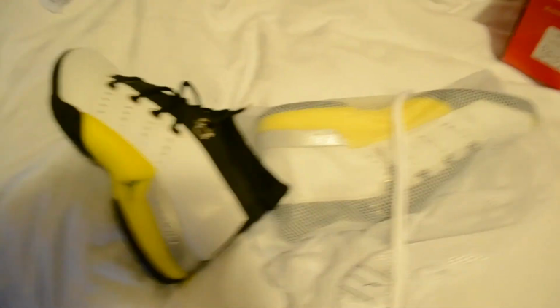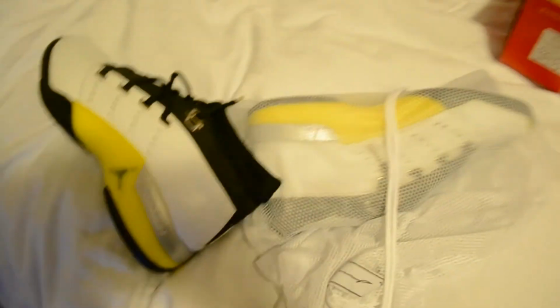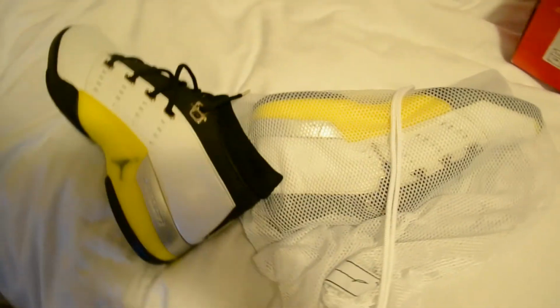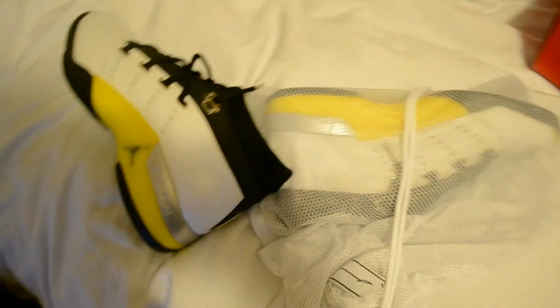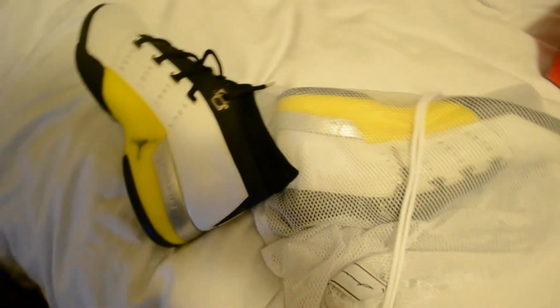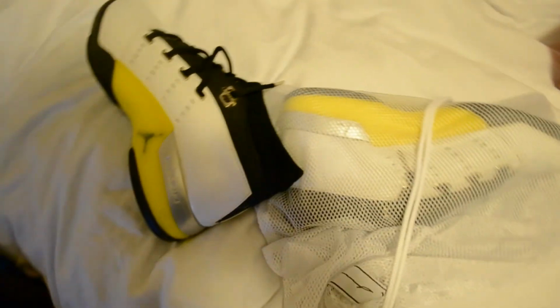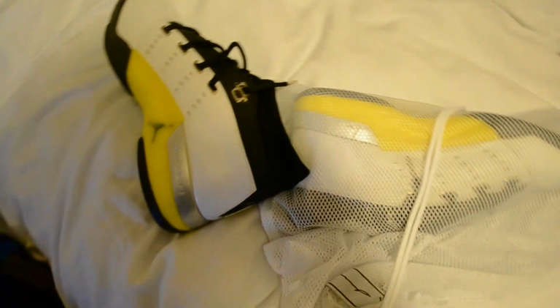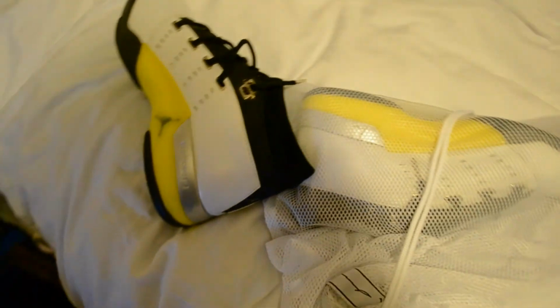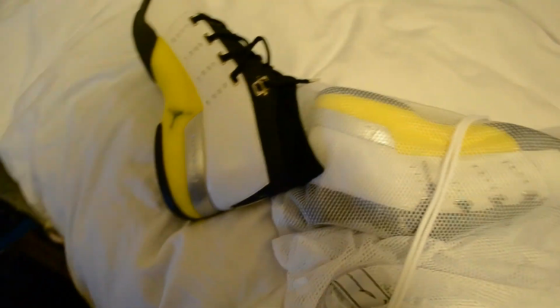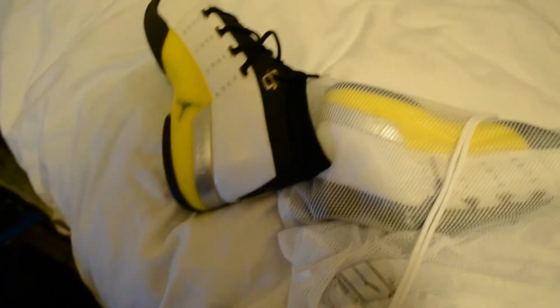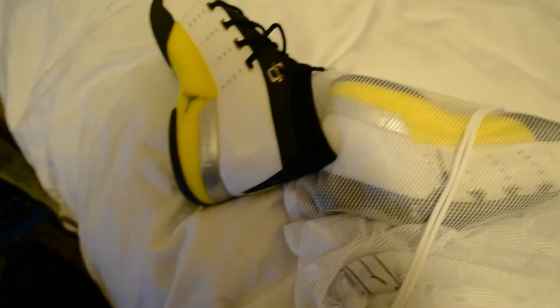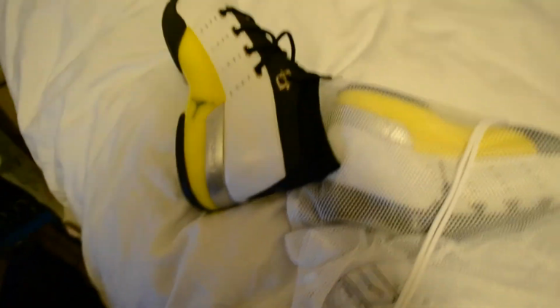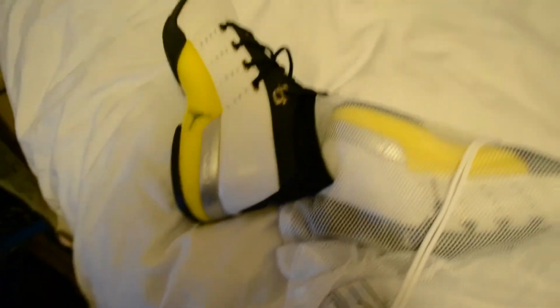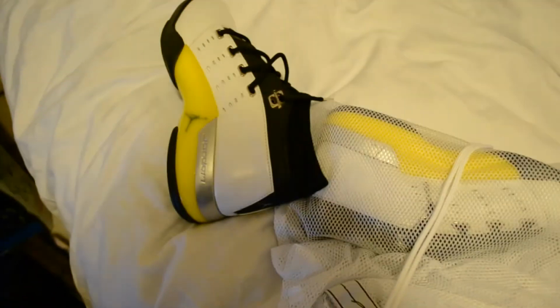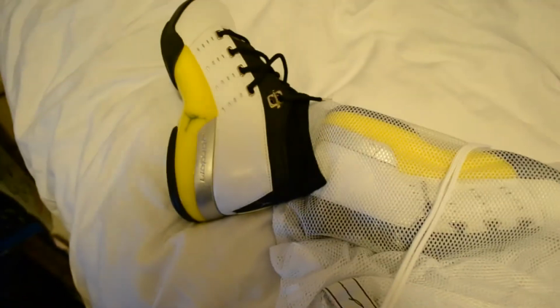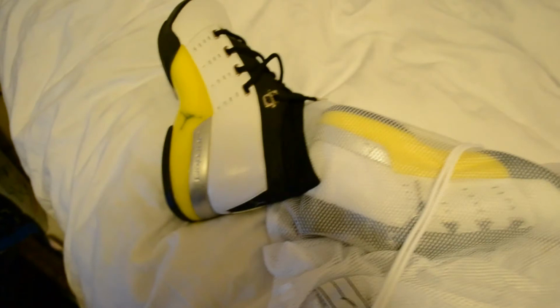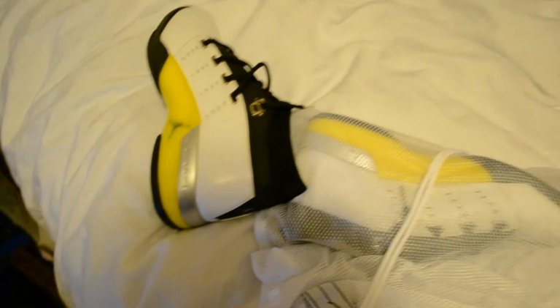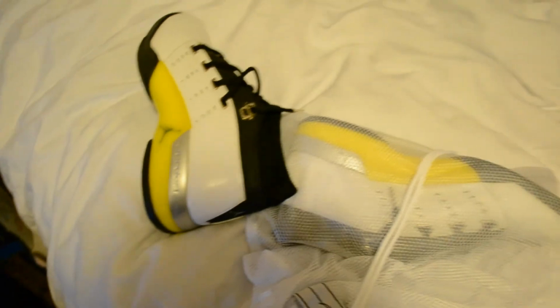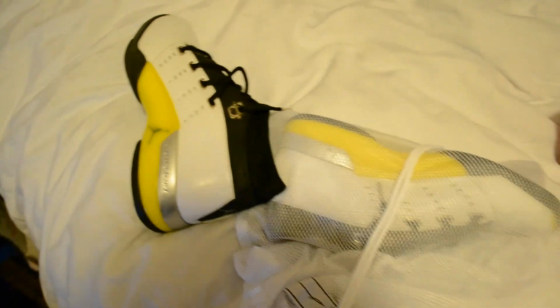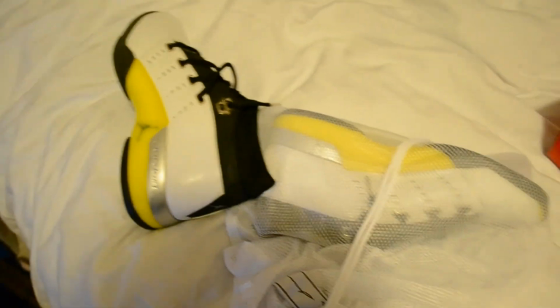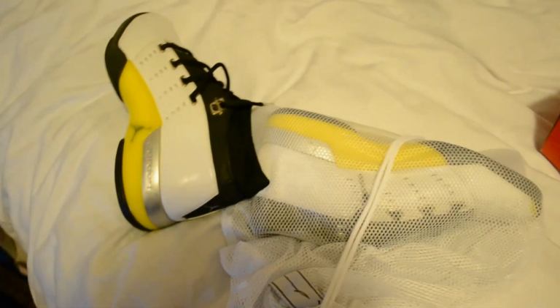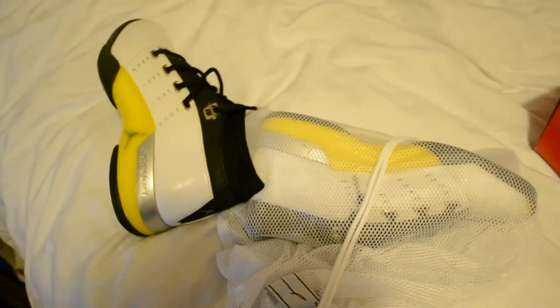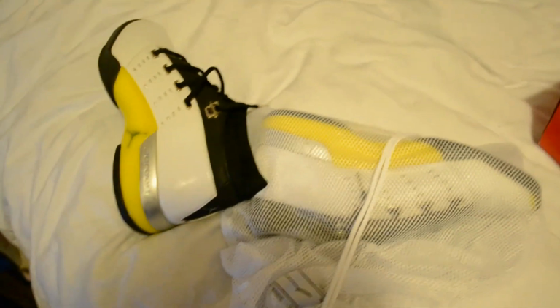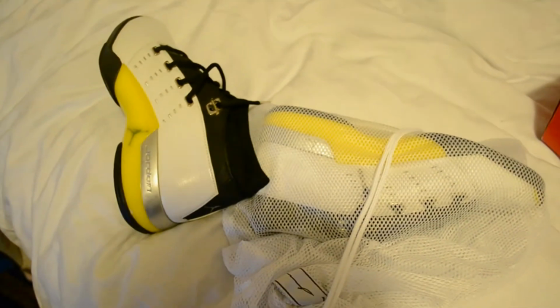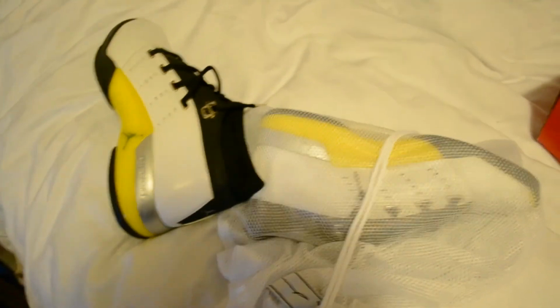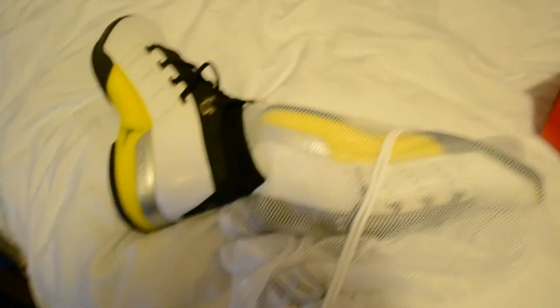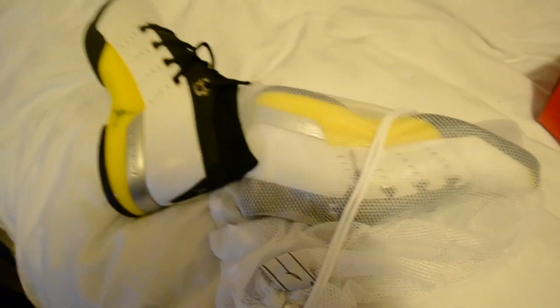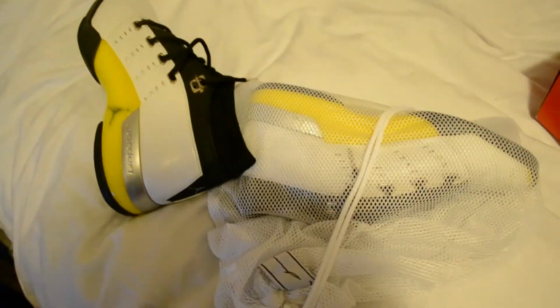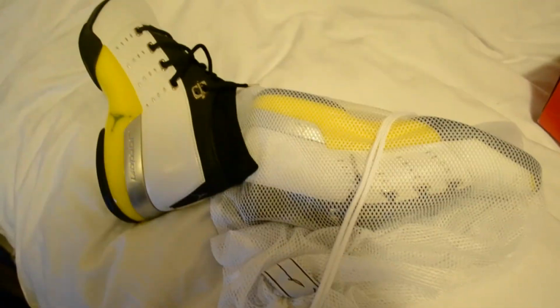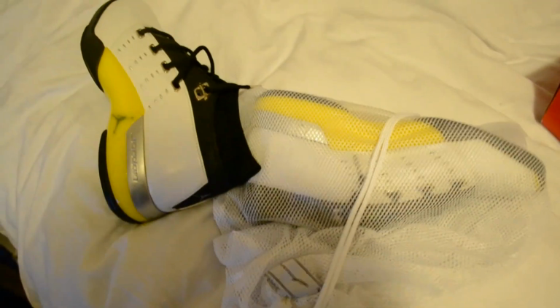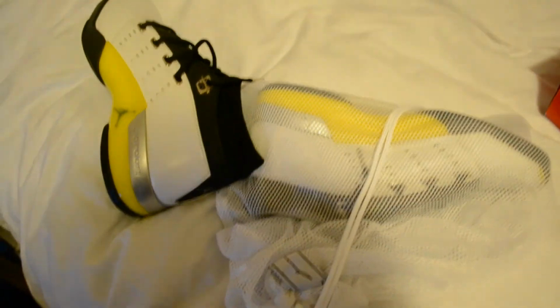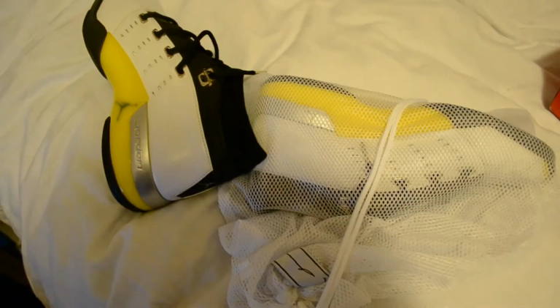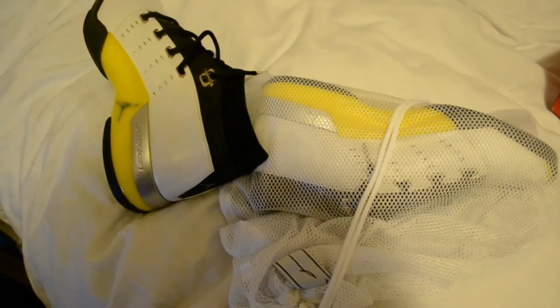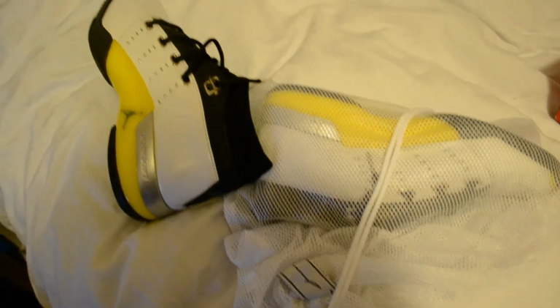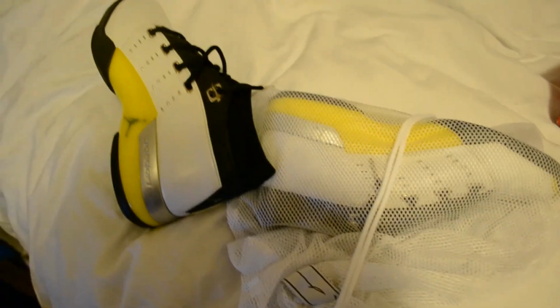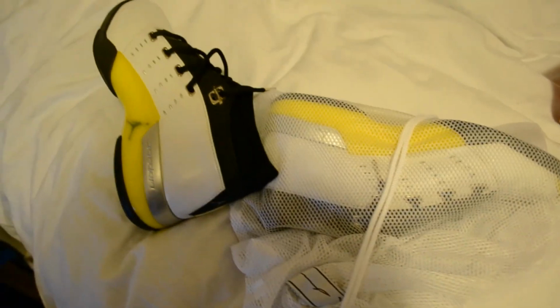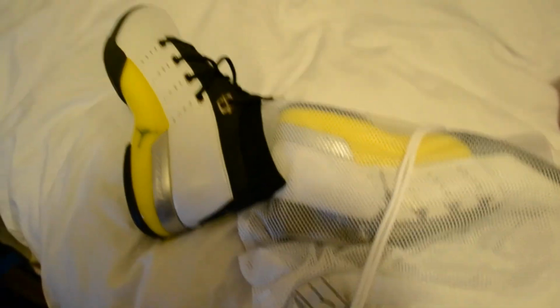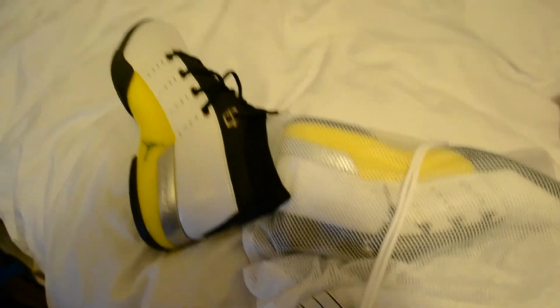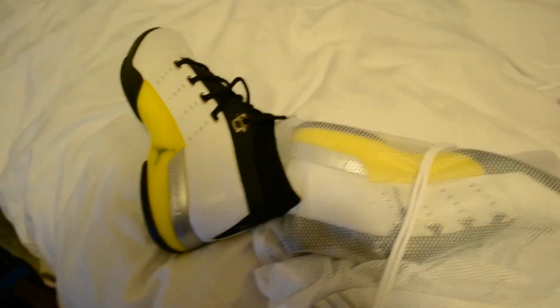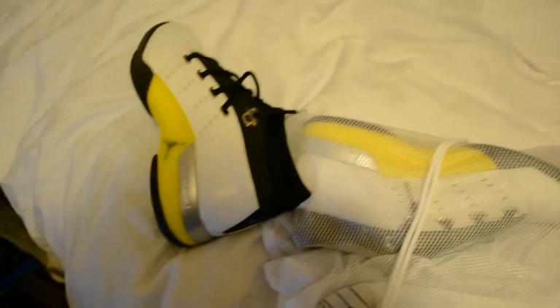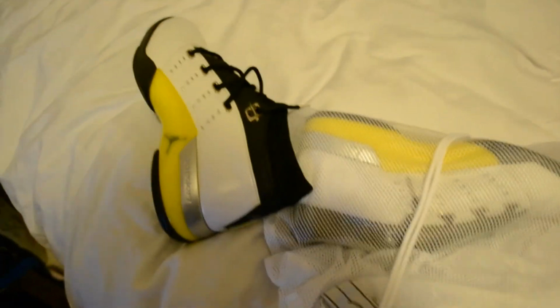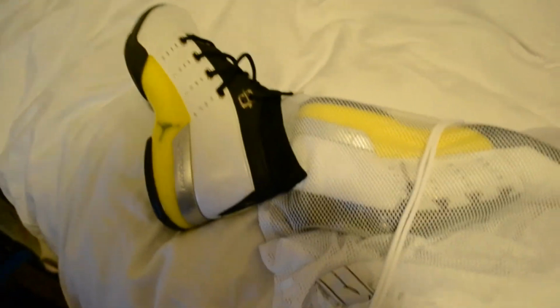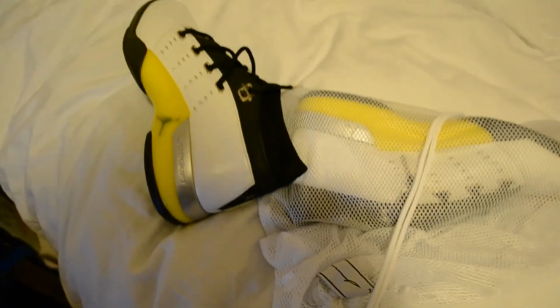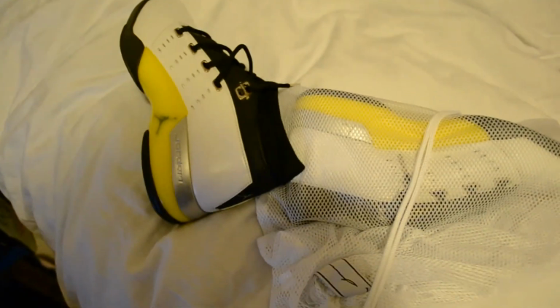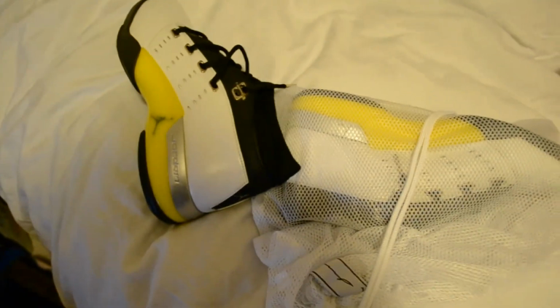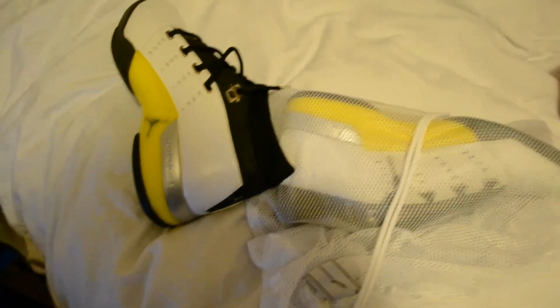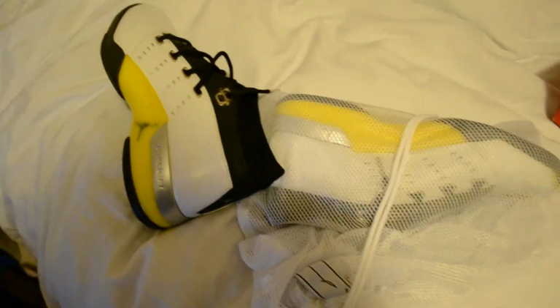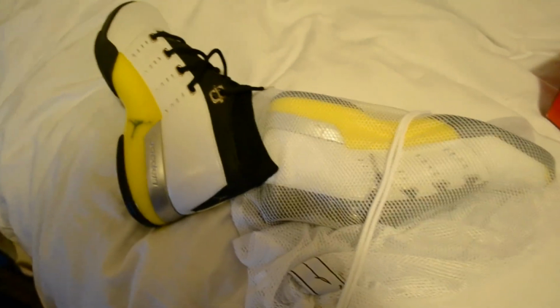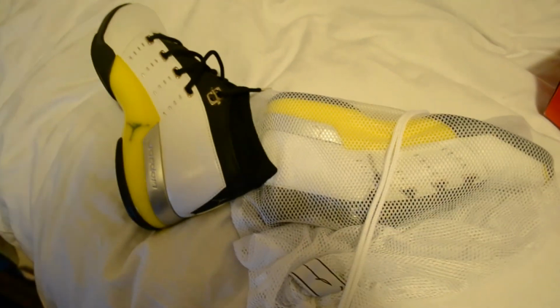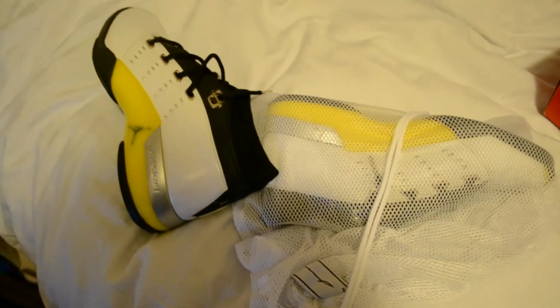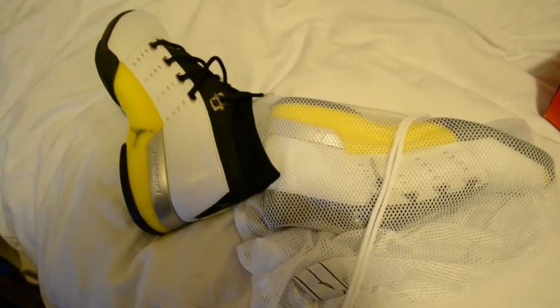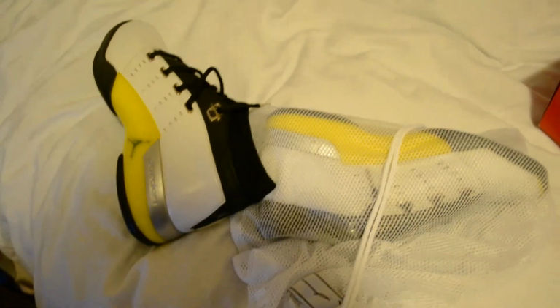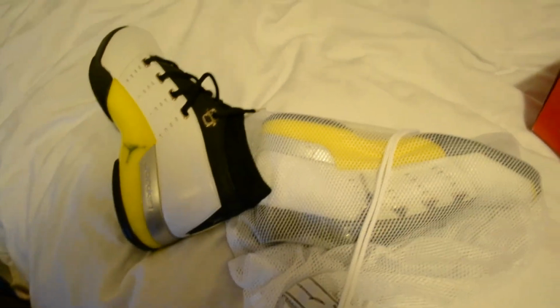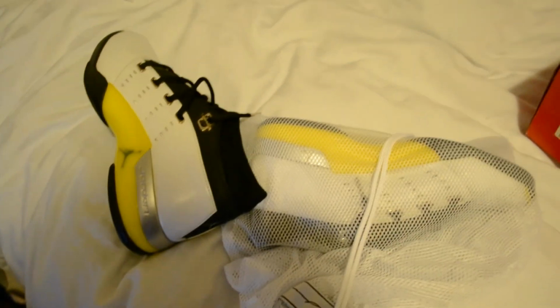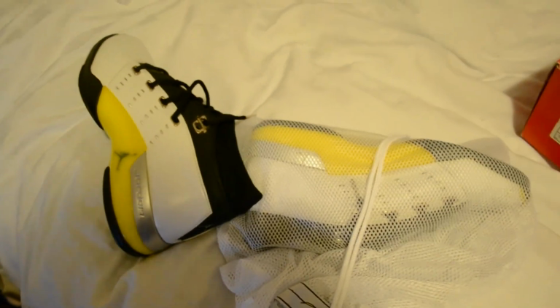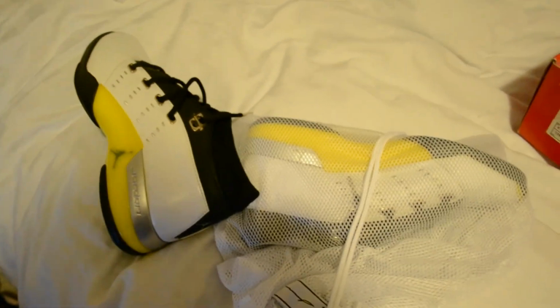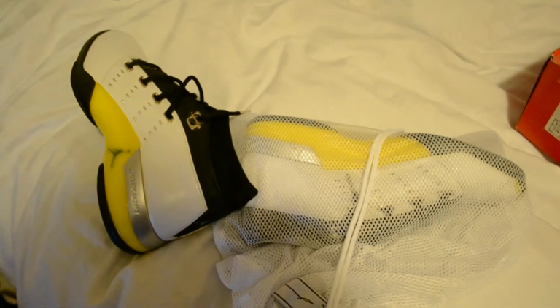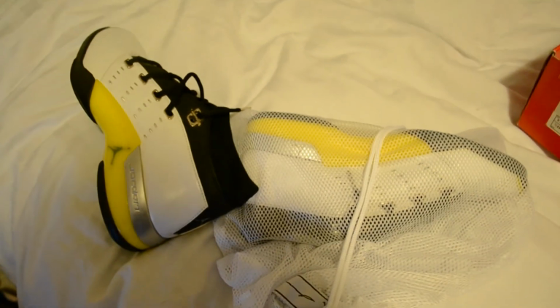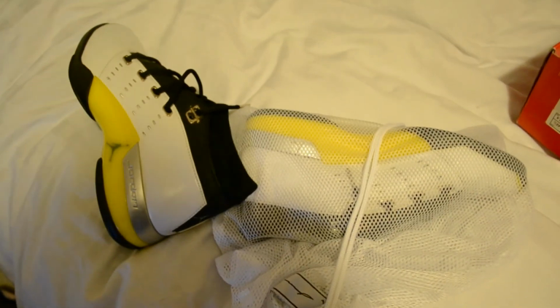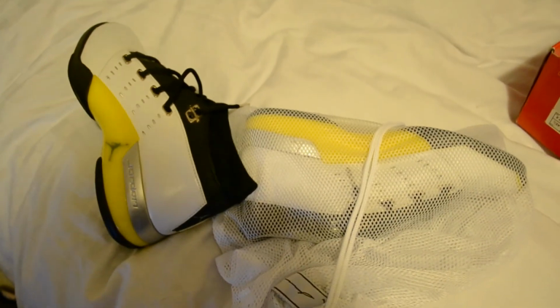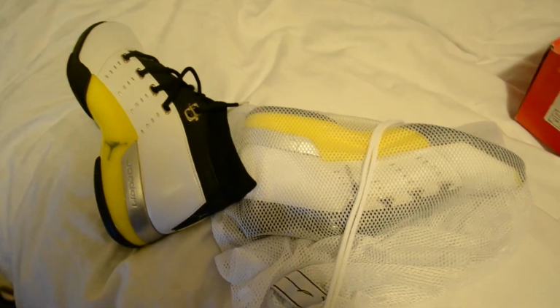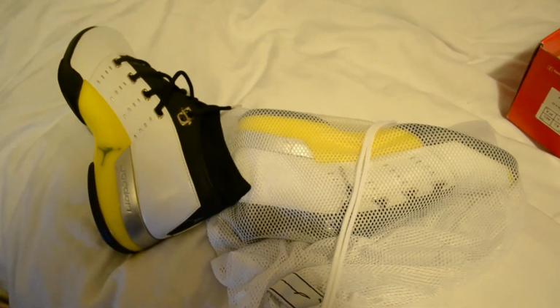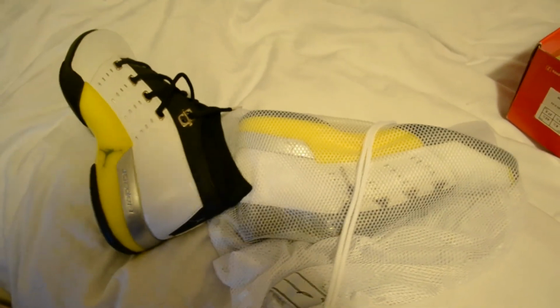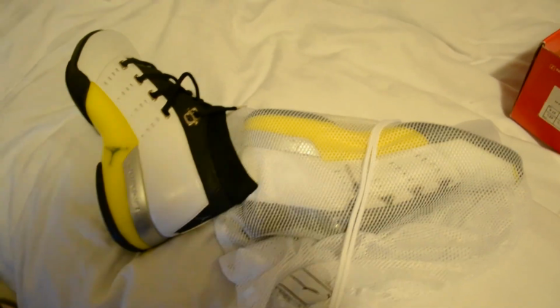He got 100% feedback — I don't know how — and he's selling fake shoes. Peace.